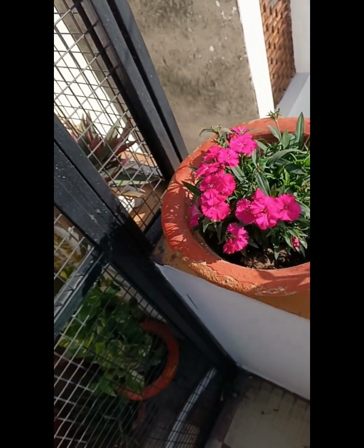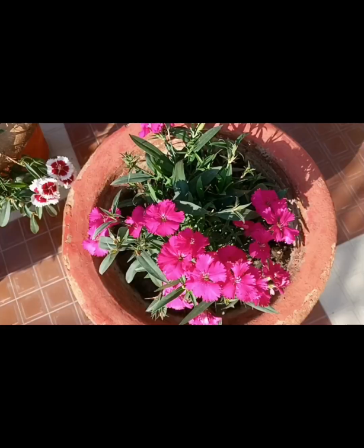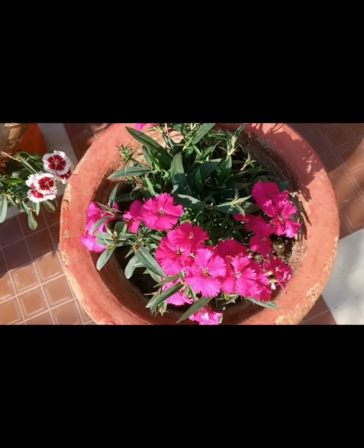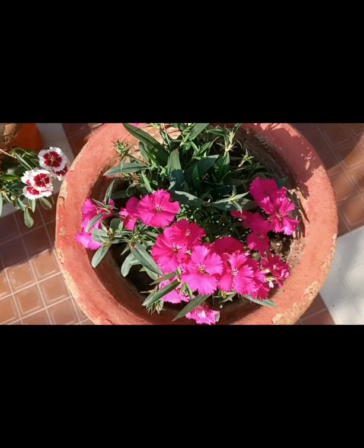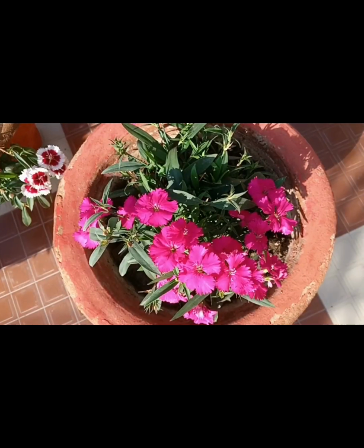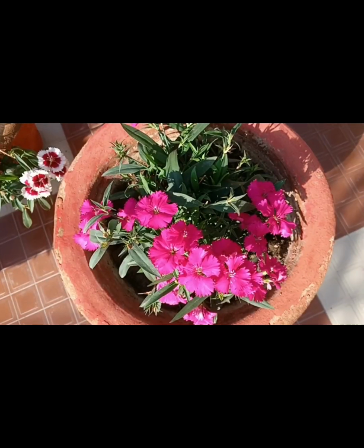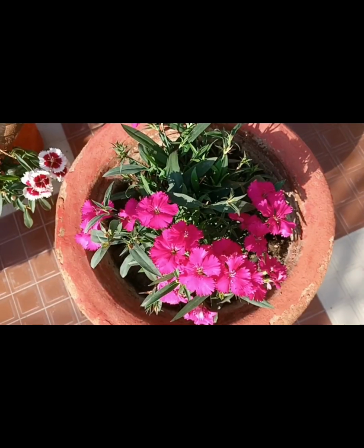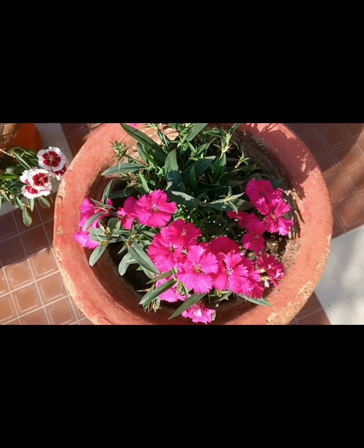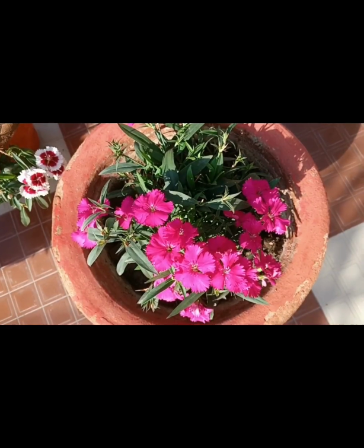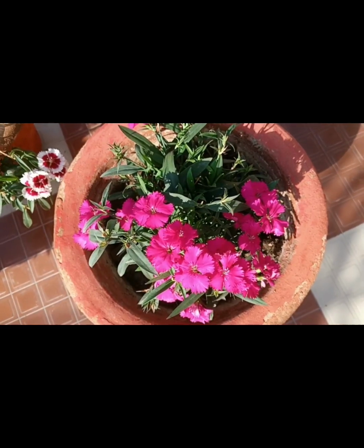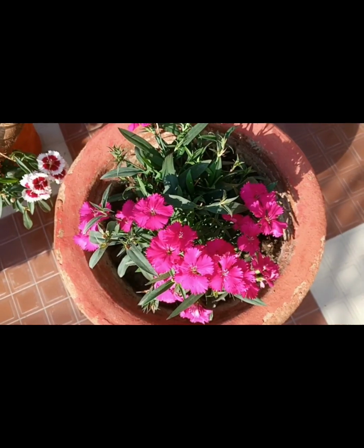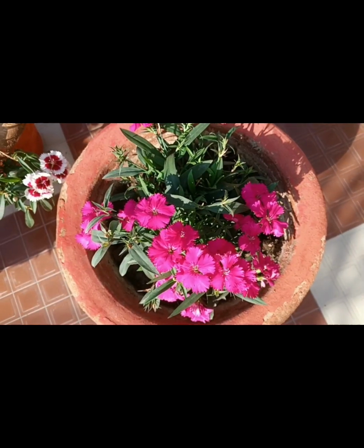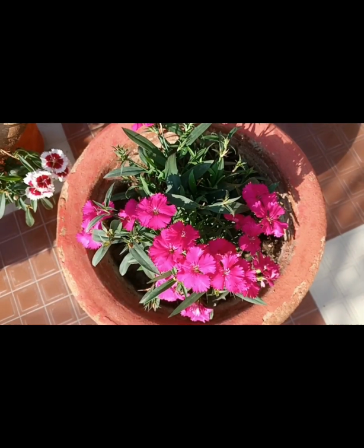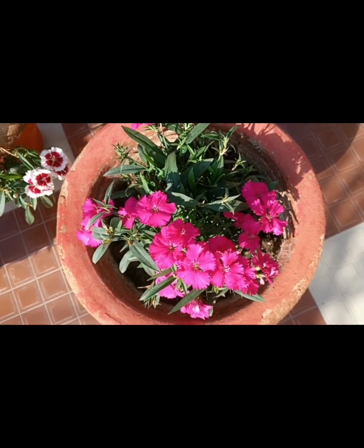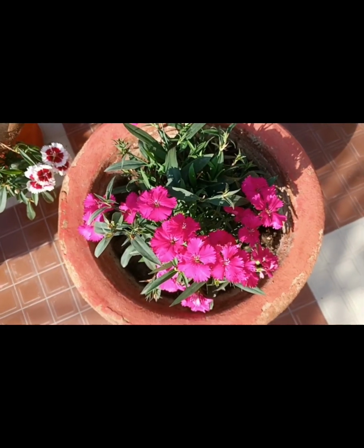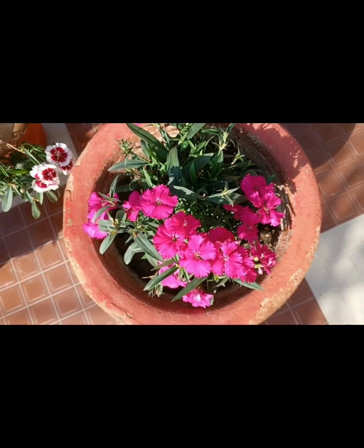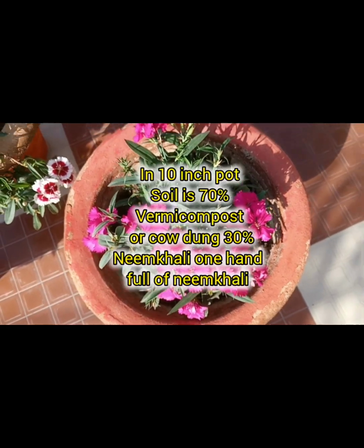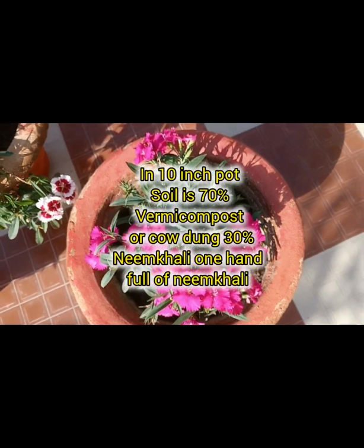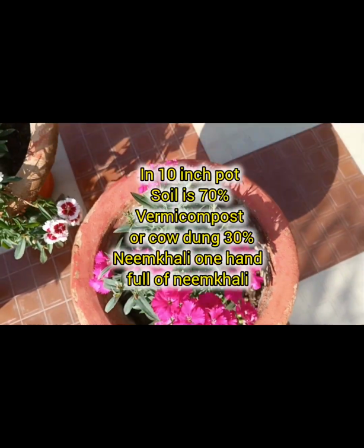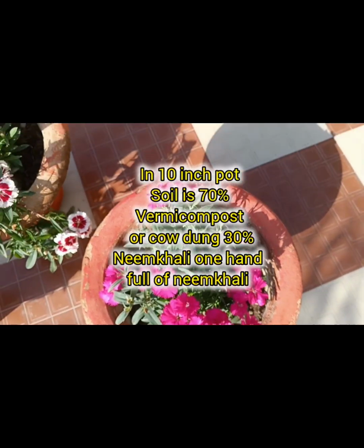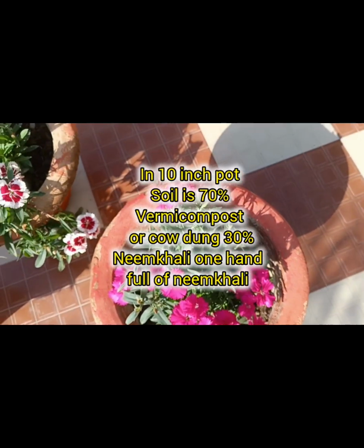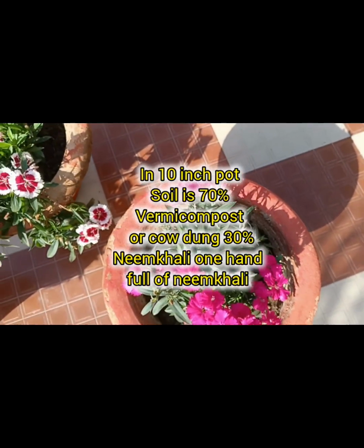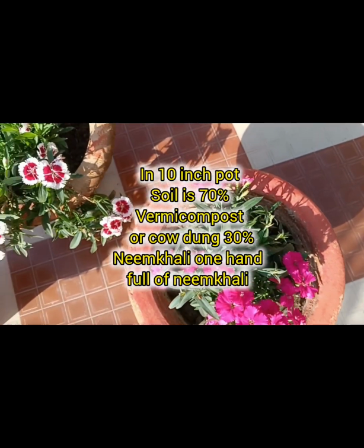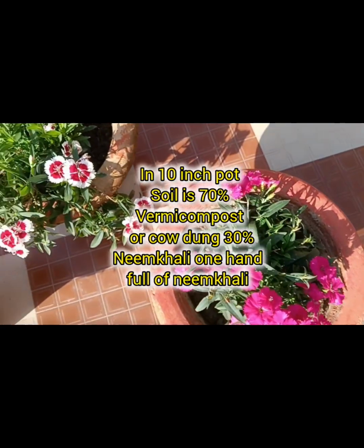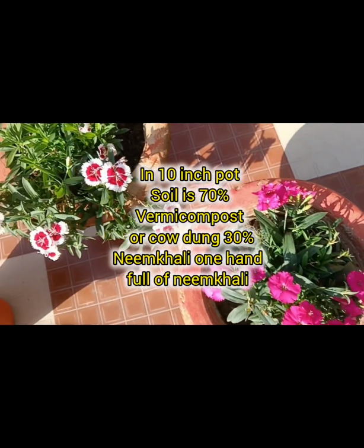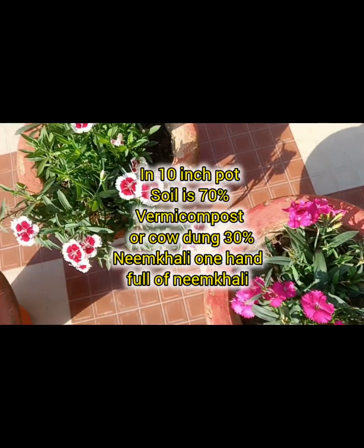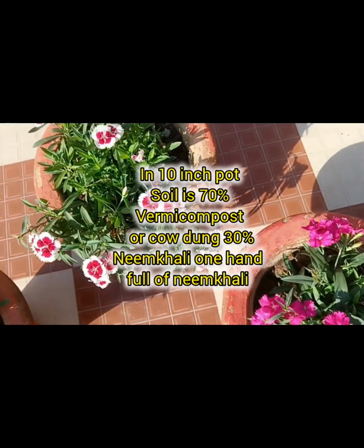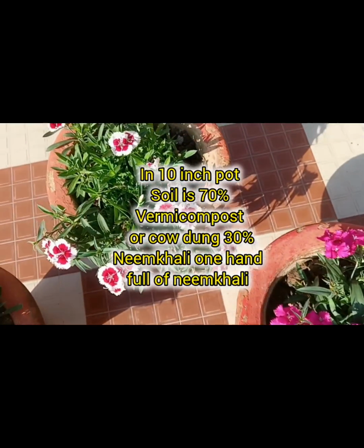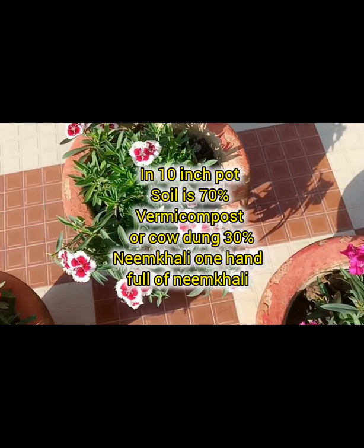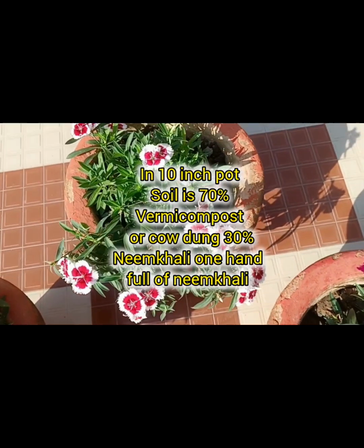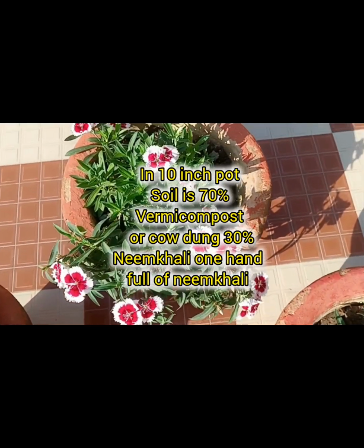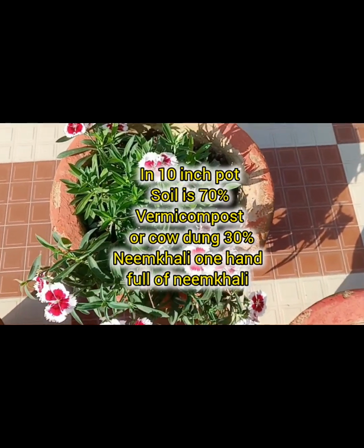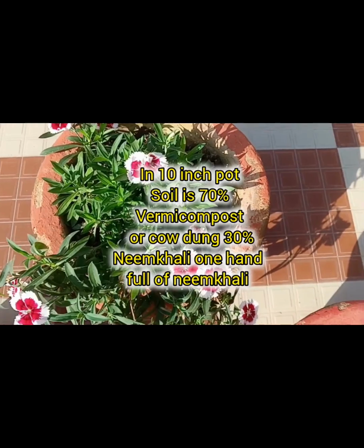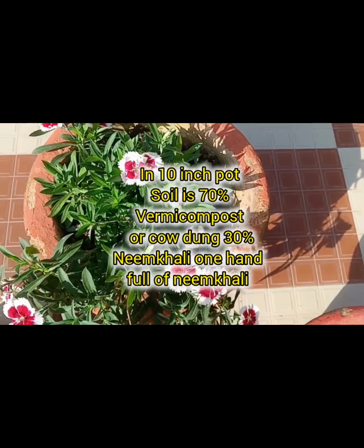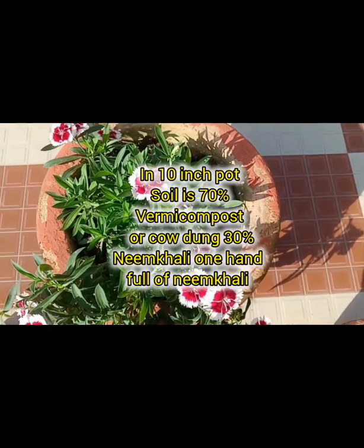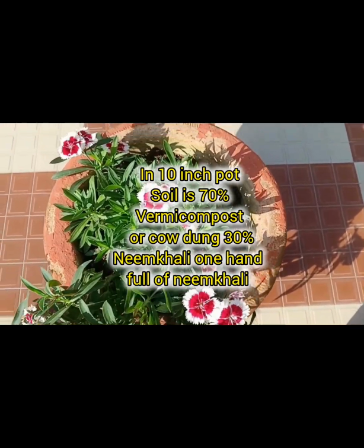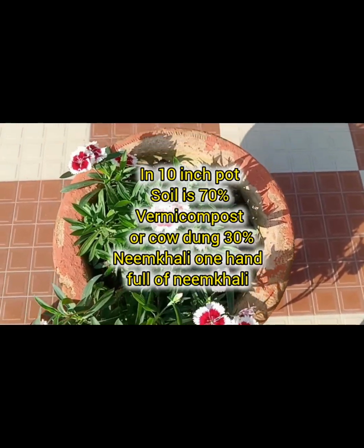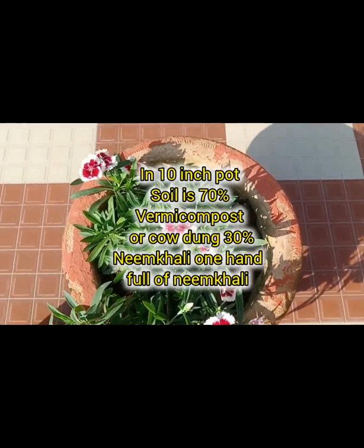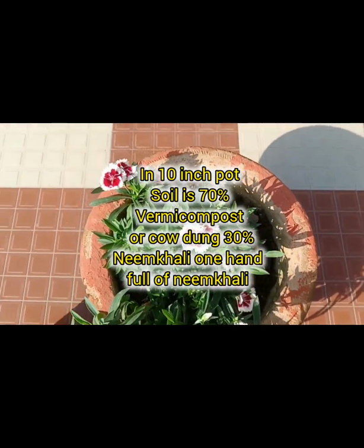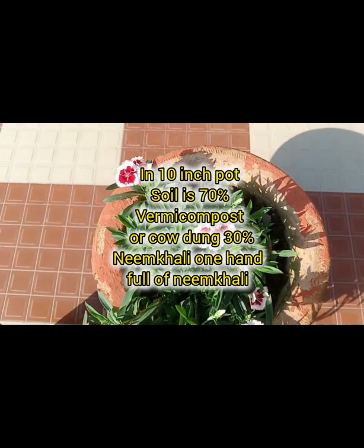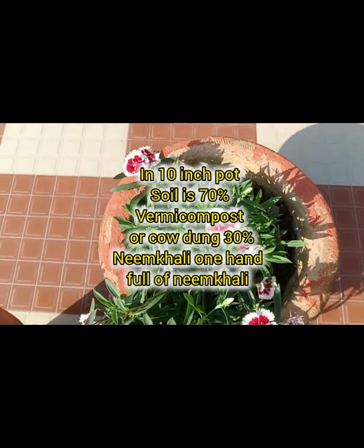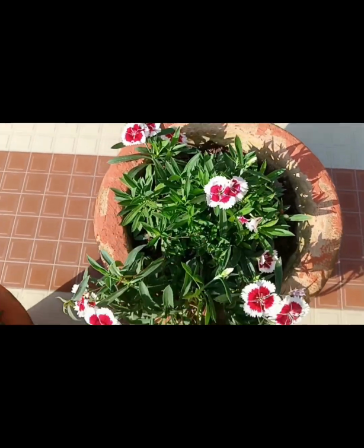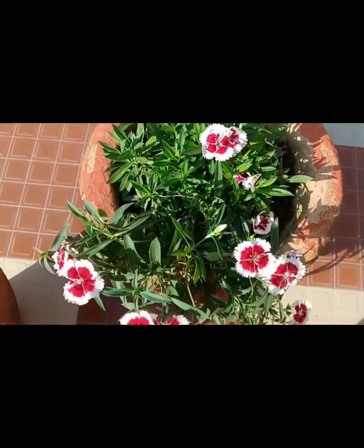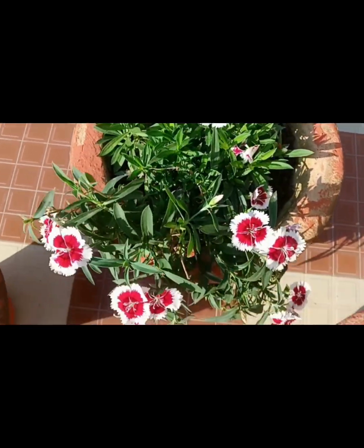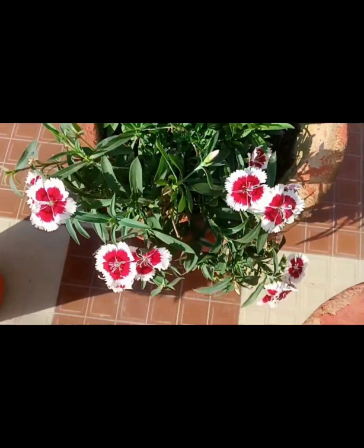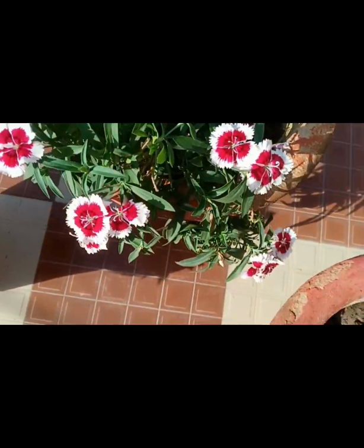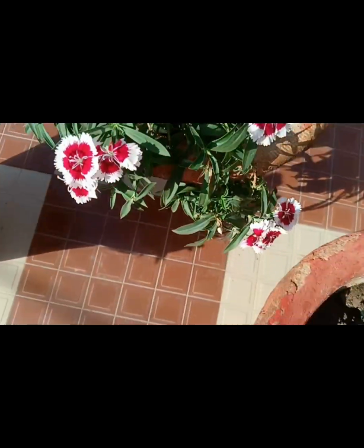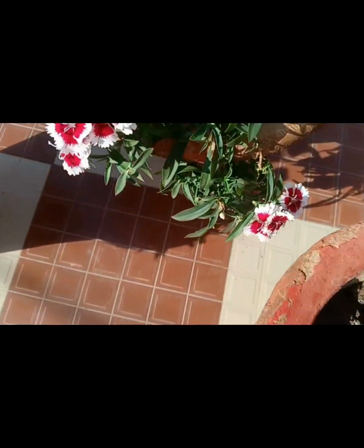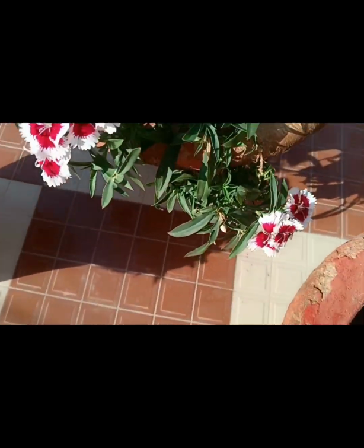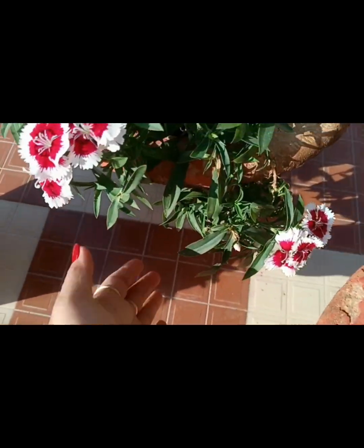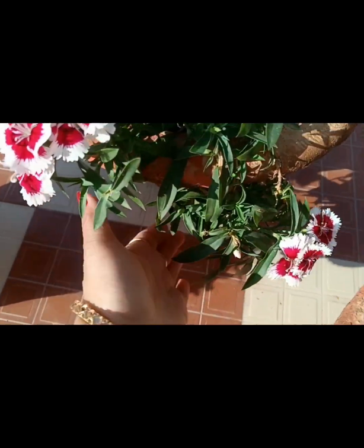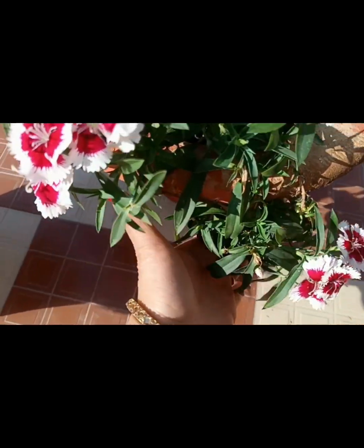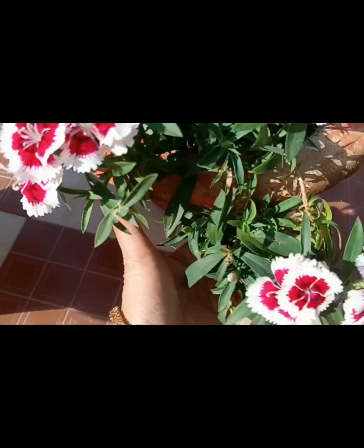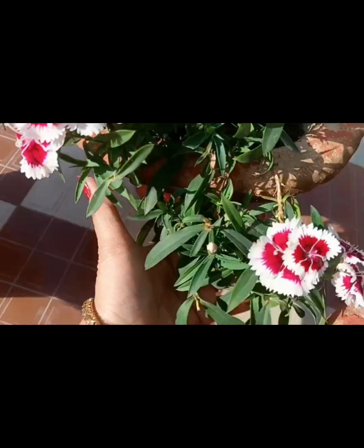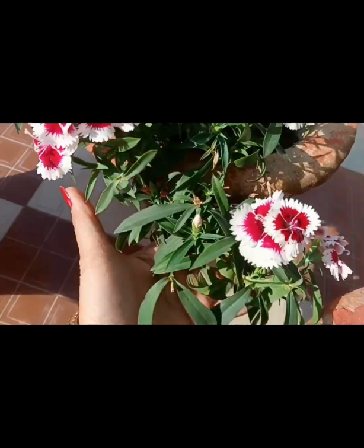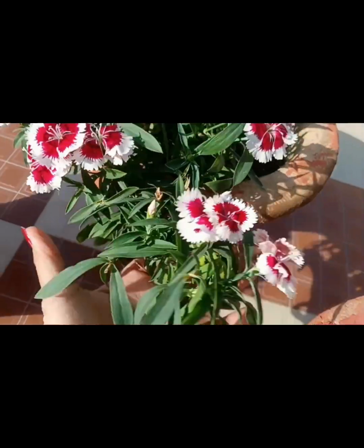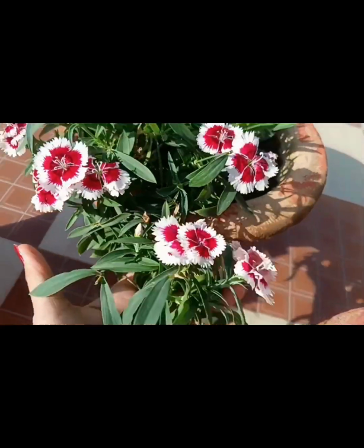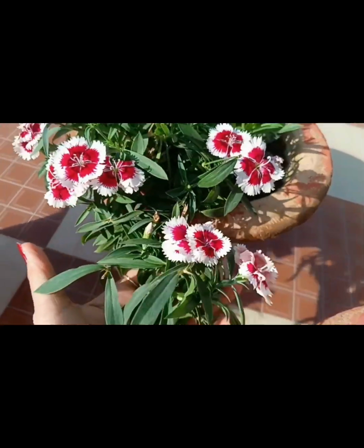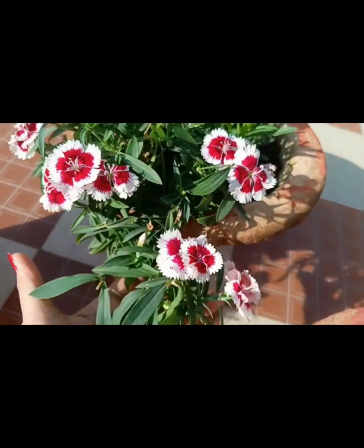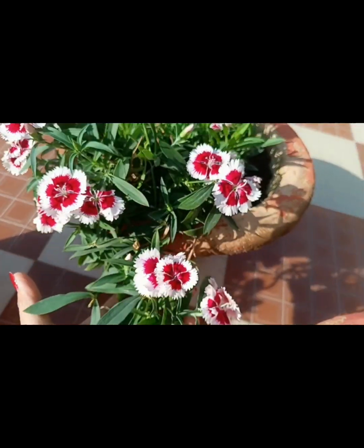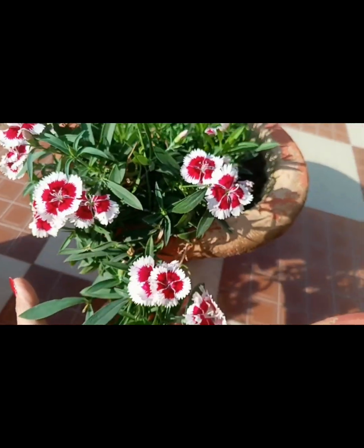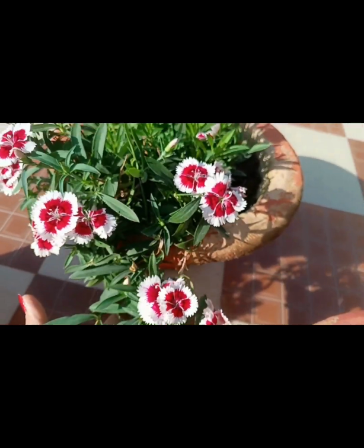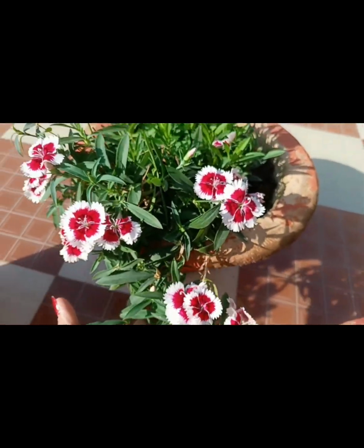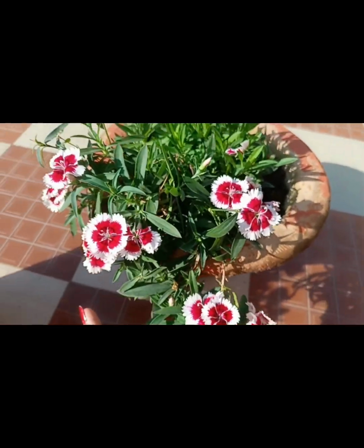I have 70% garden soil and 30% vermicompost. One ingredient is expensive.